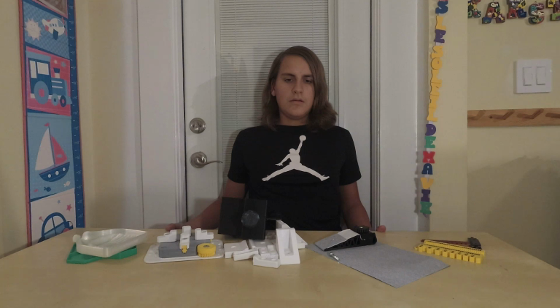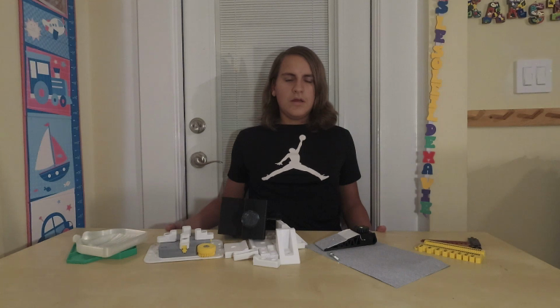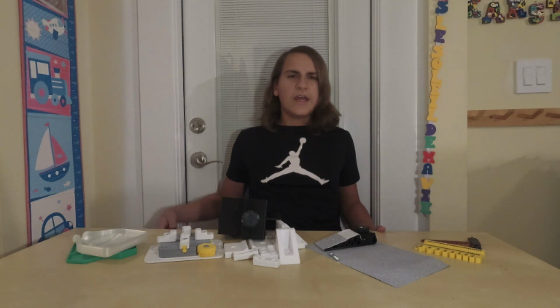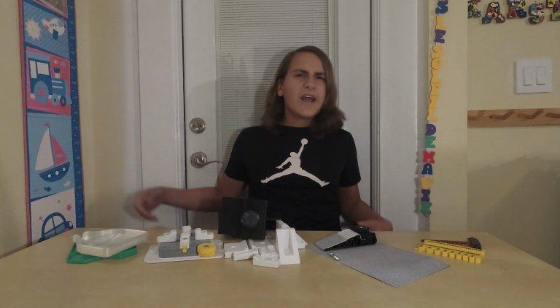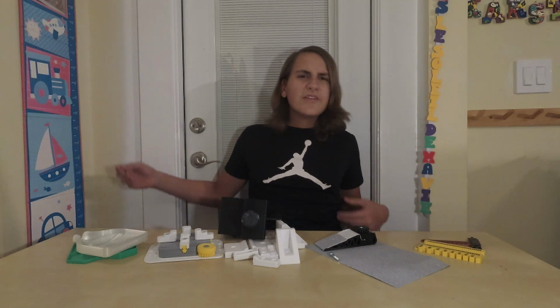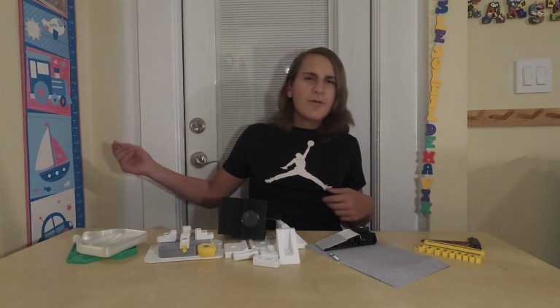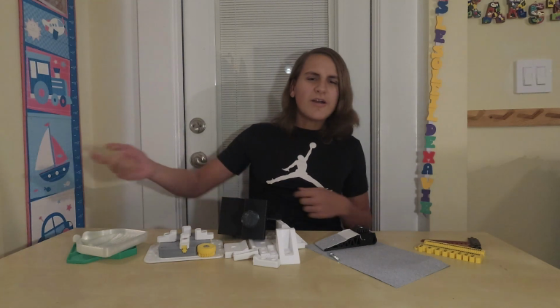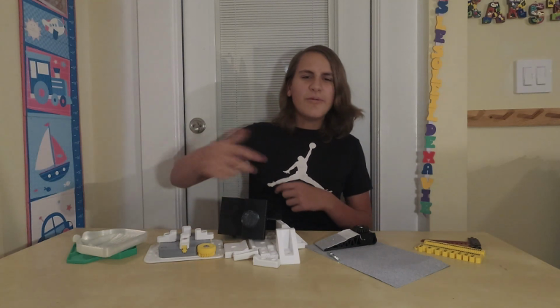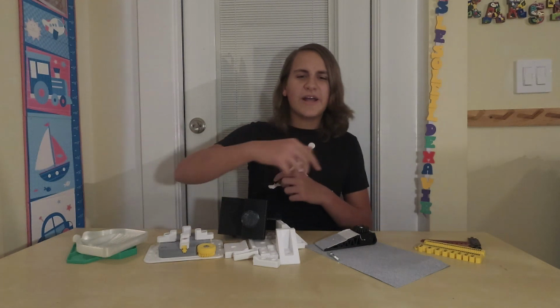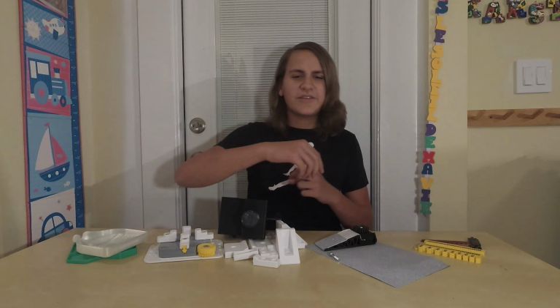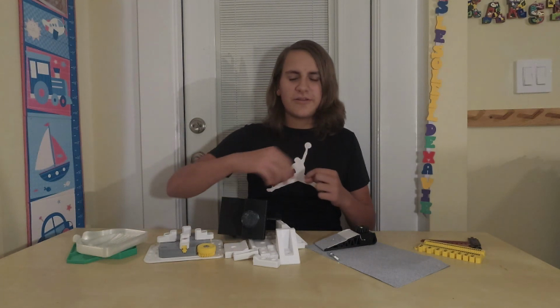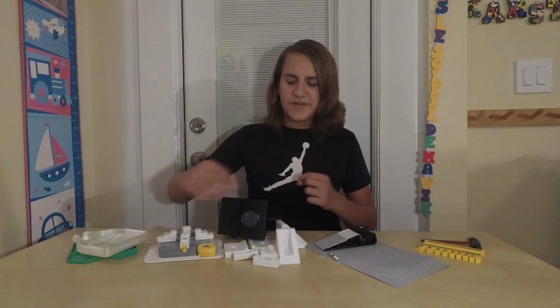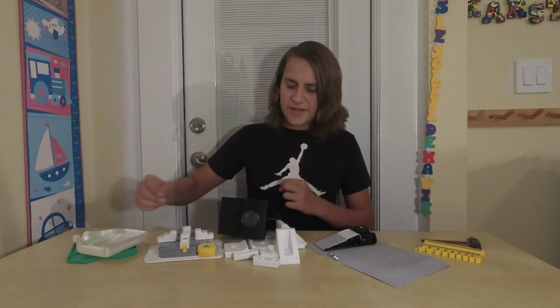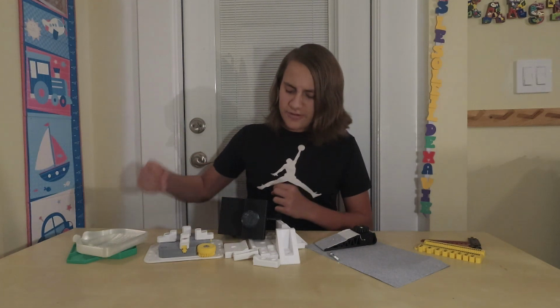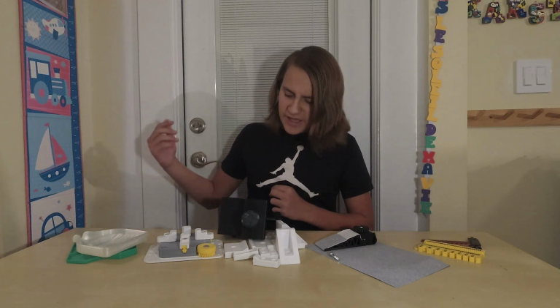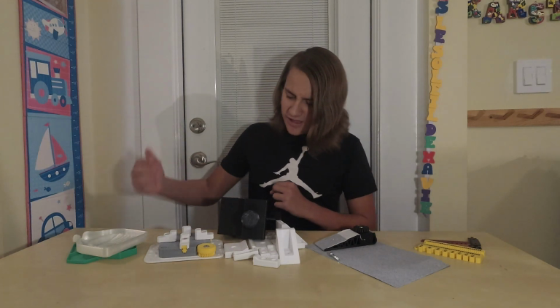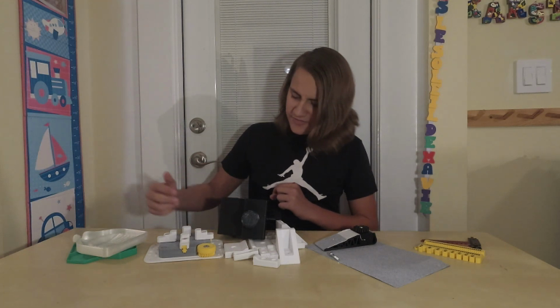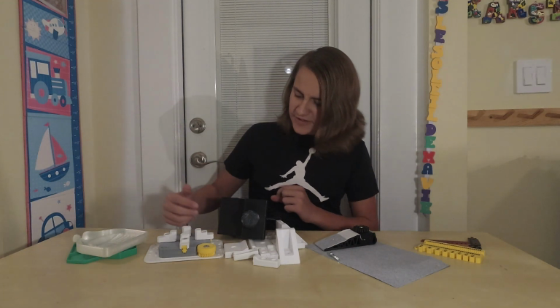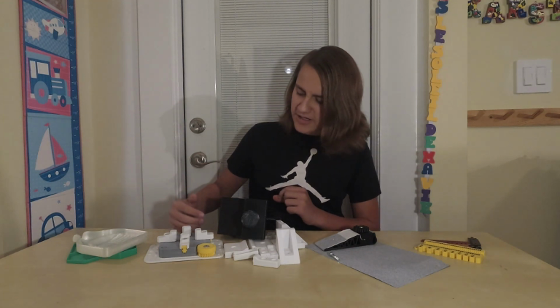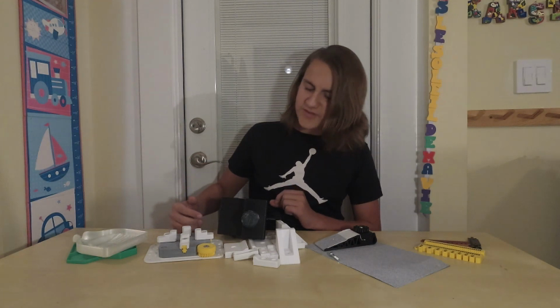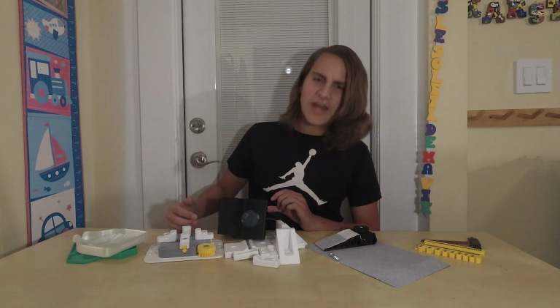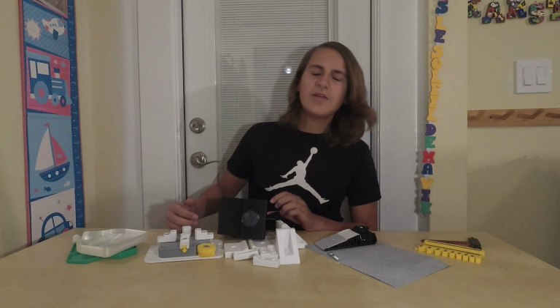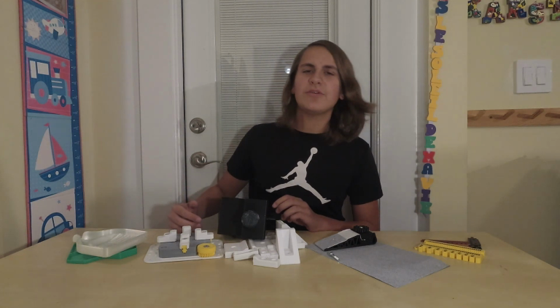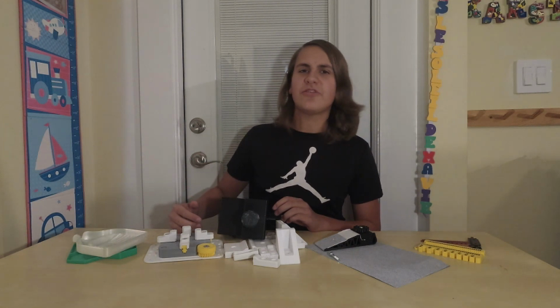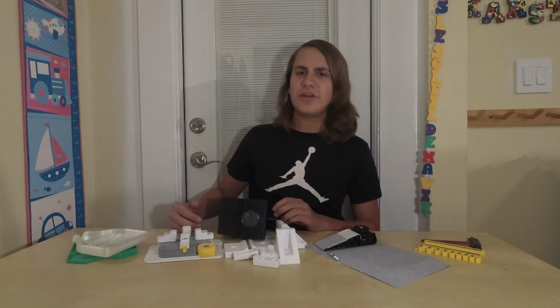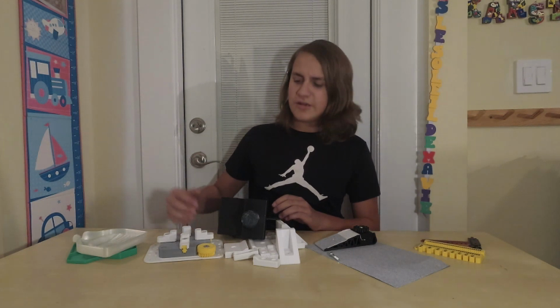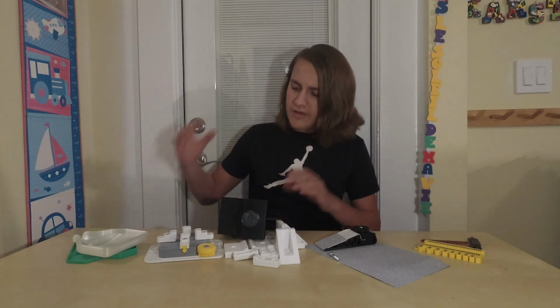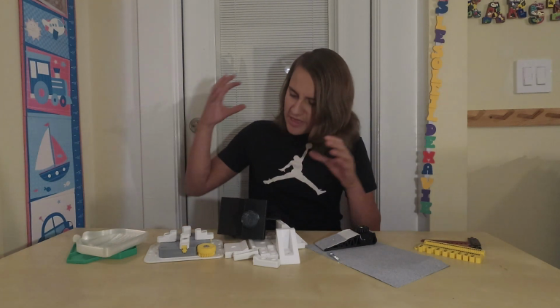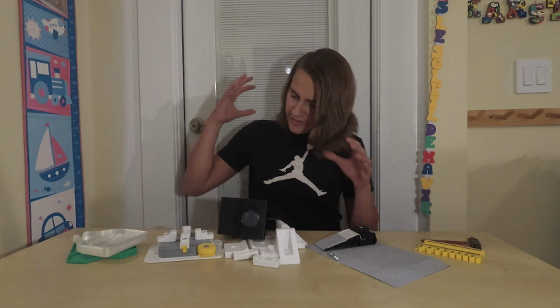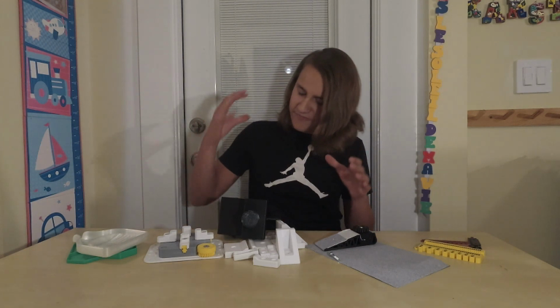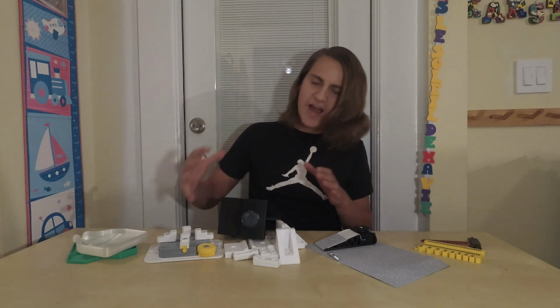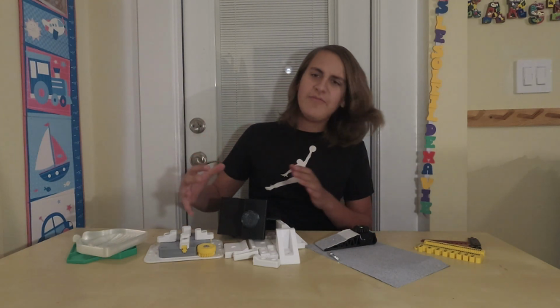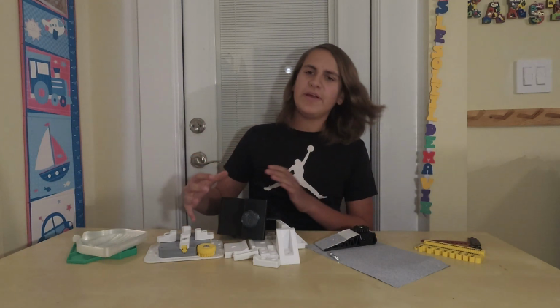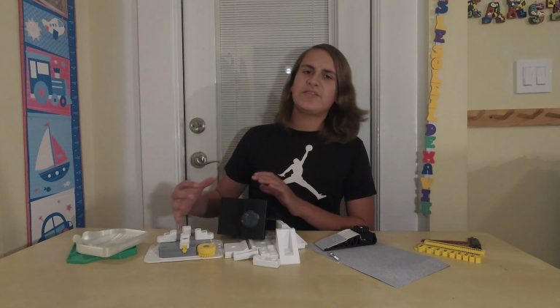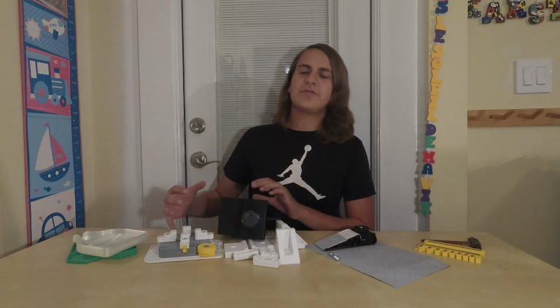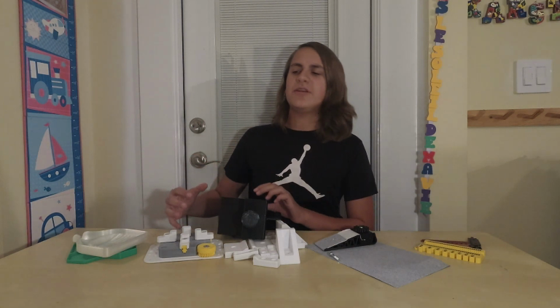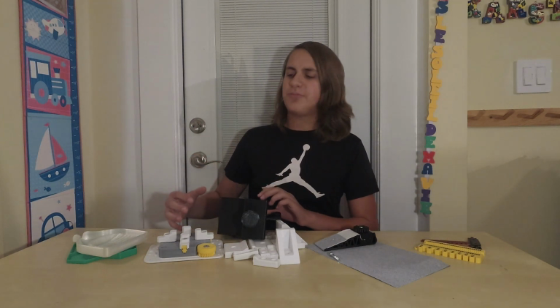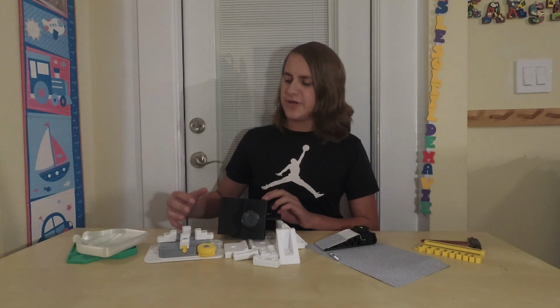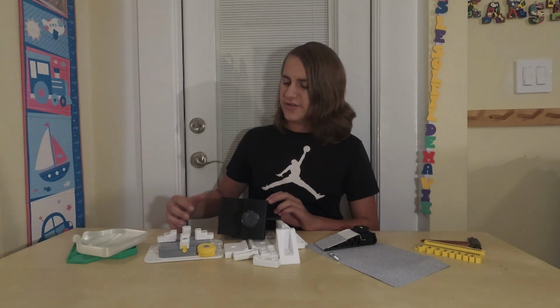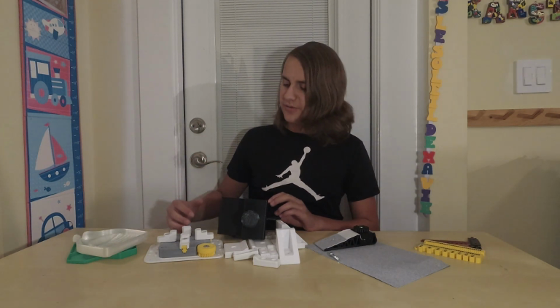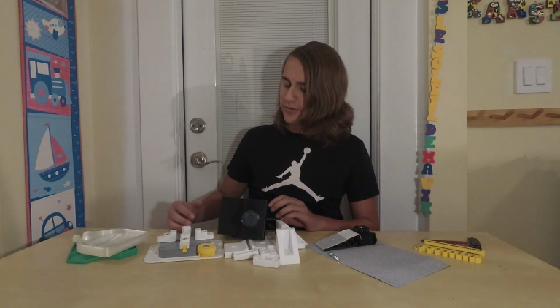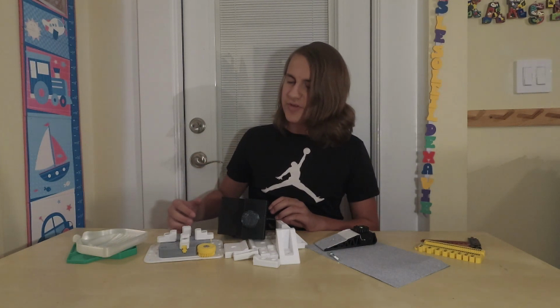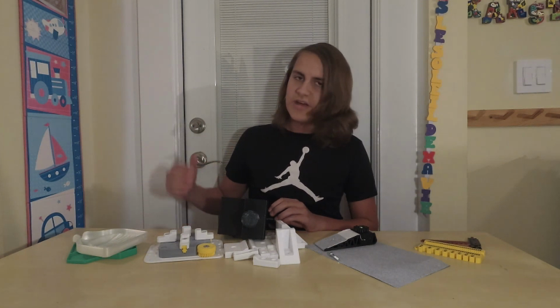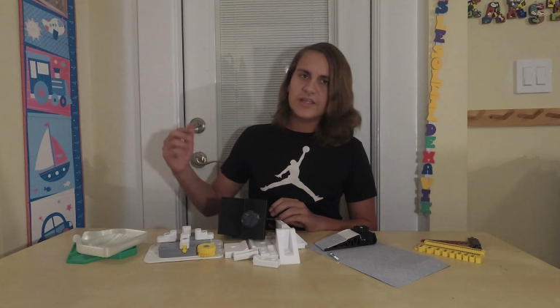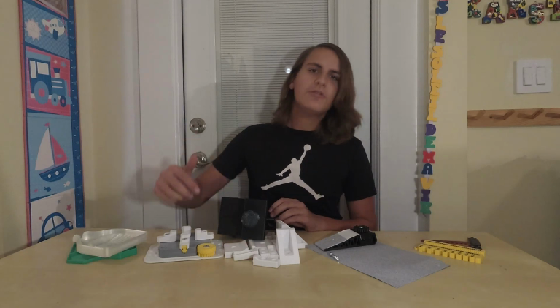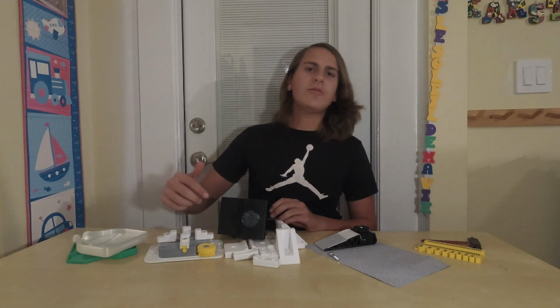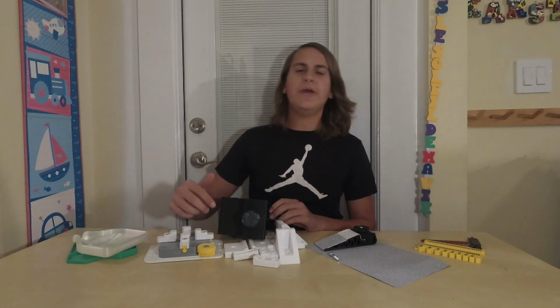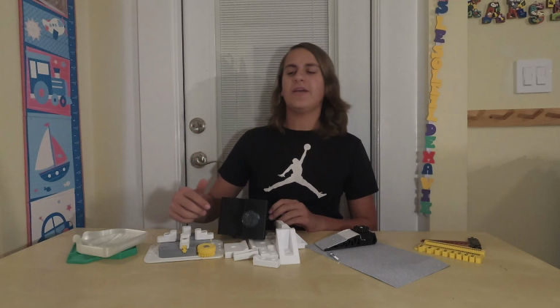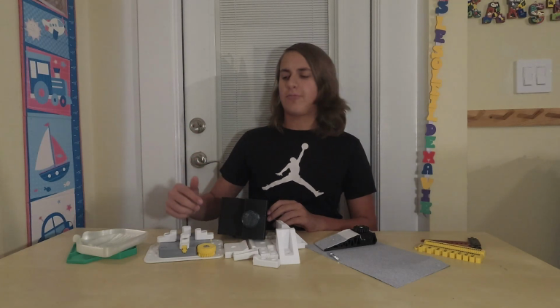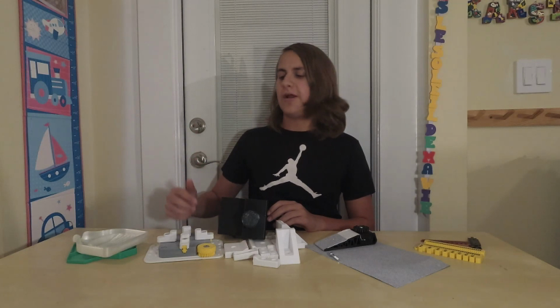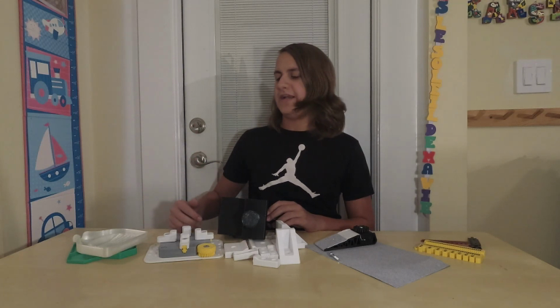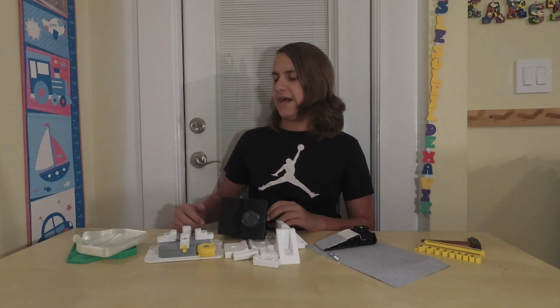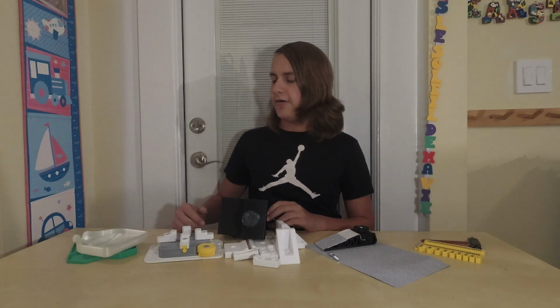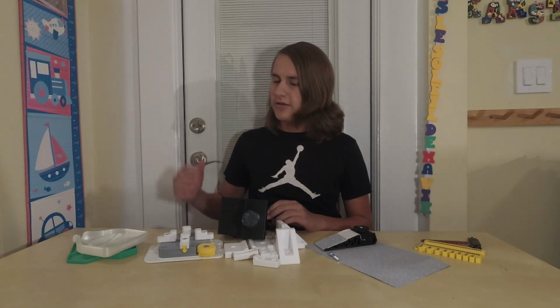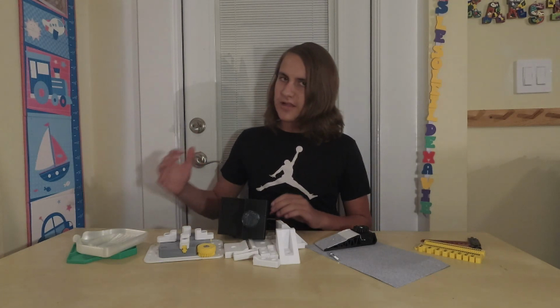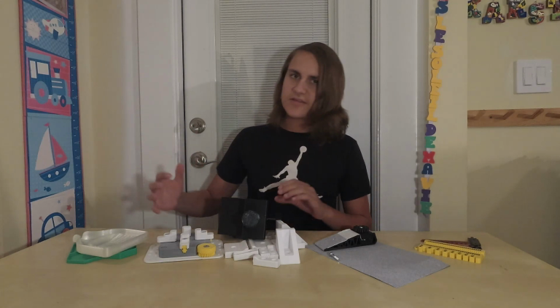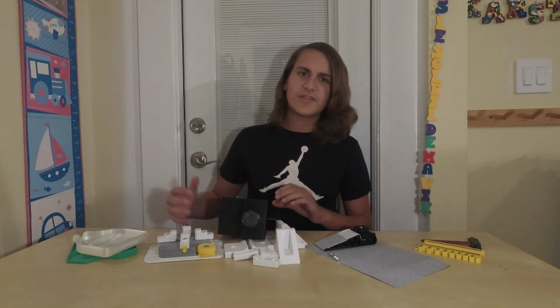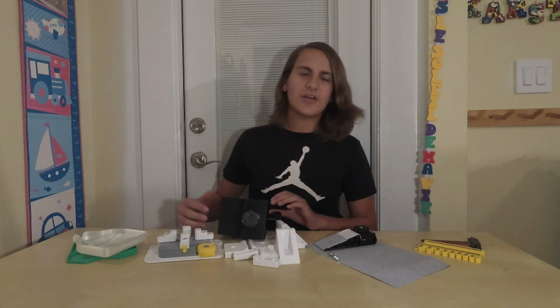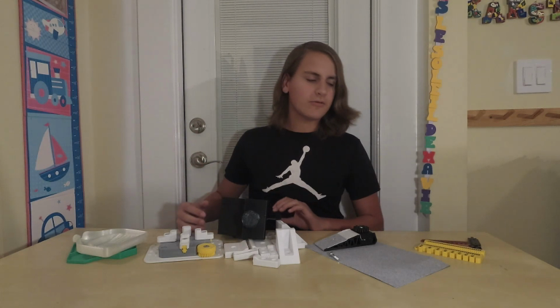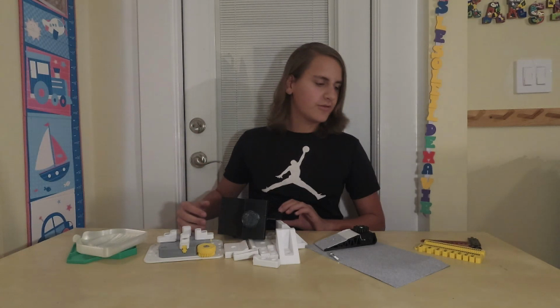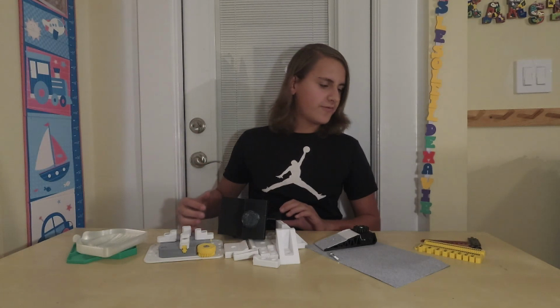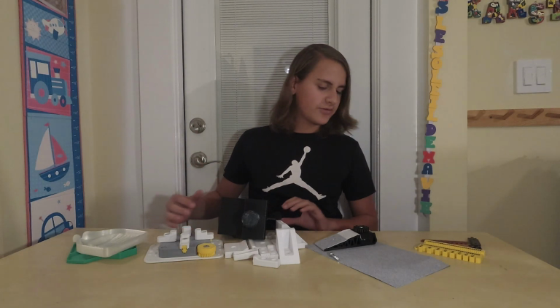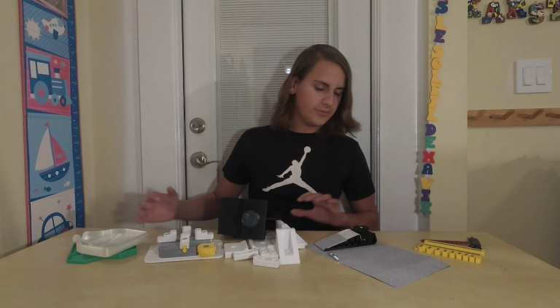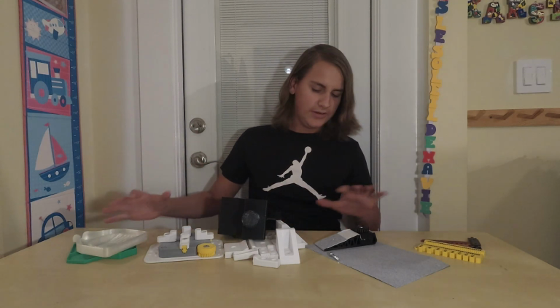Hey guys, welcome back to another video. K-Life here, and today I'm going to be showing you the five best 3D printed tools you can make right now. Let's get started with the first one.